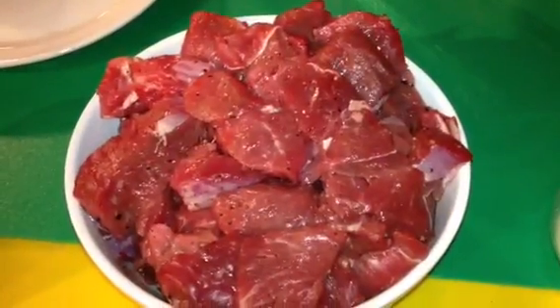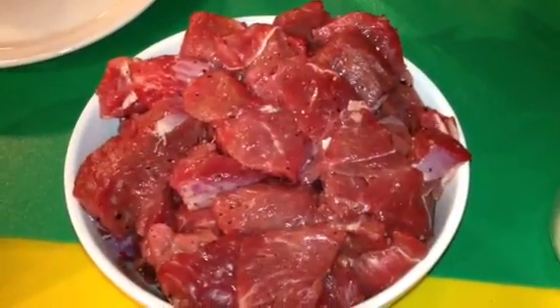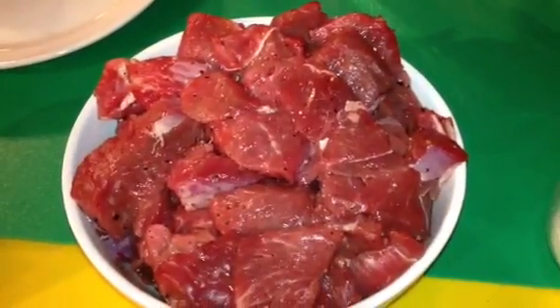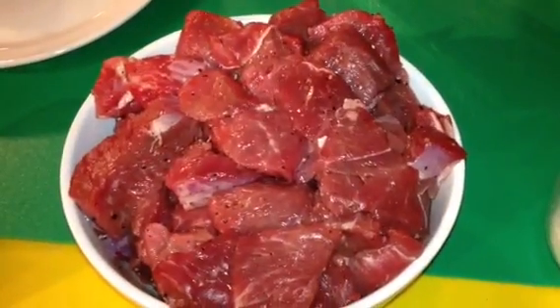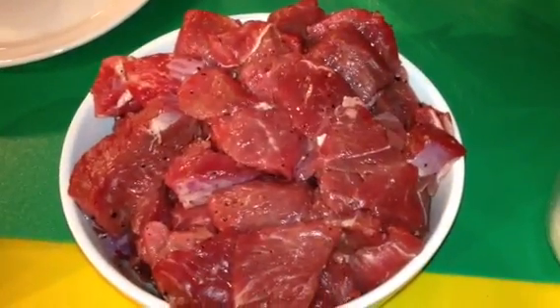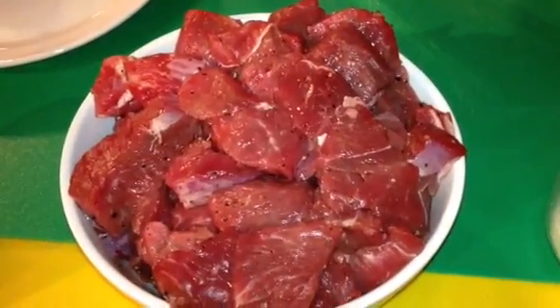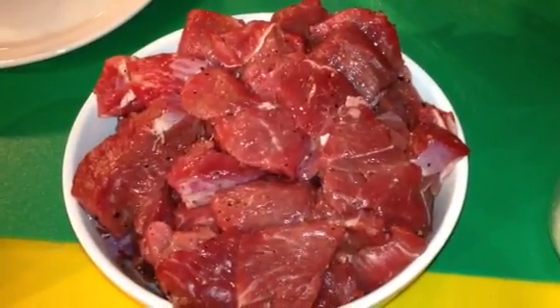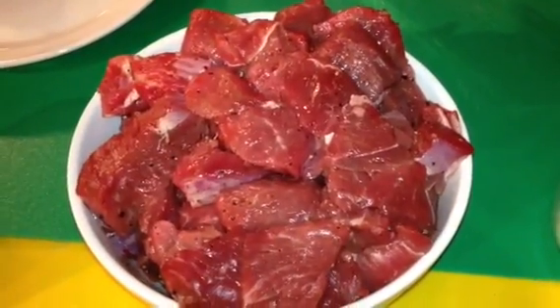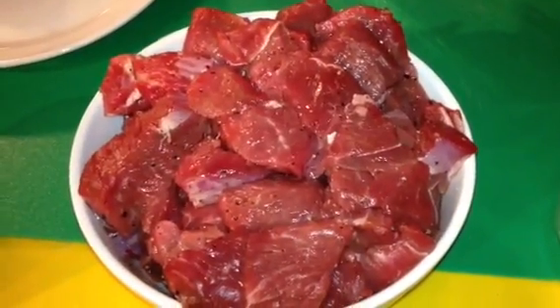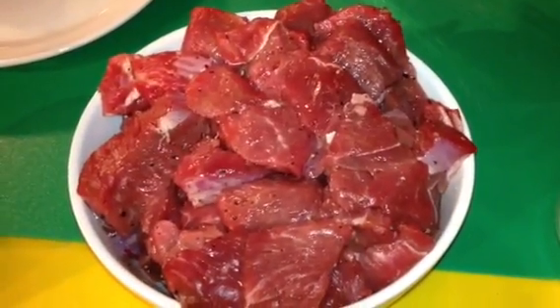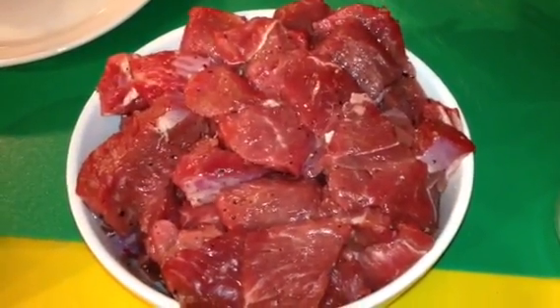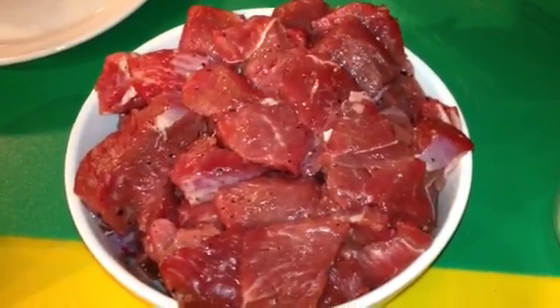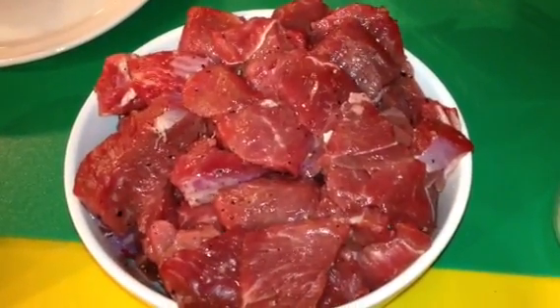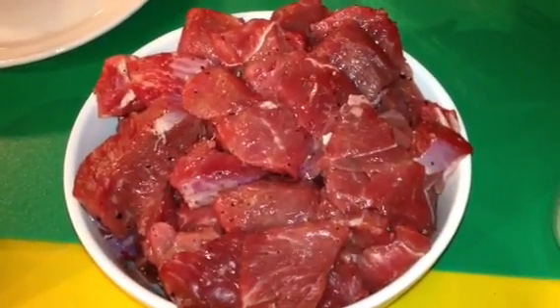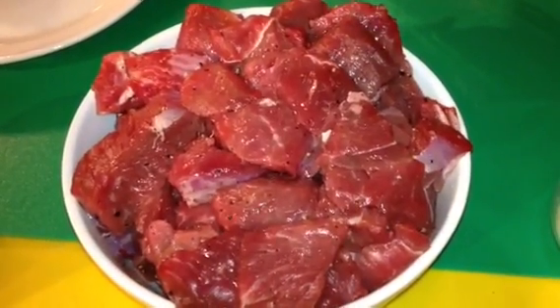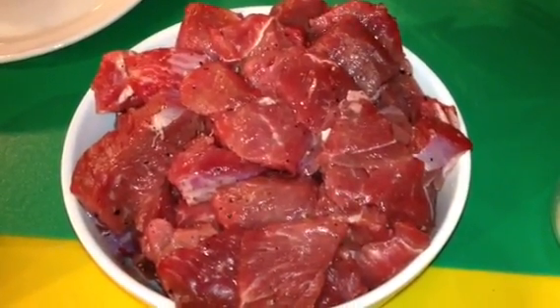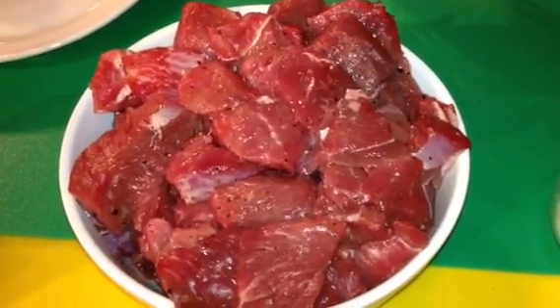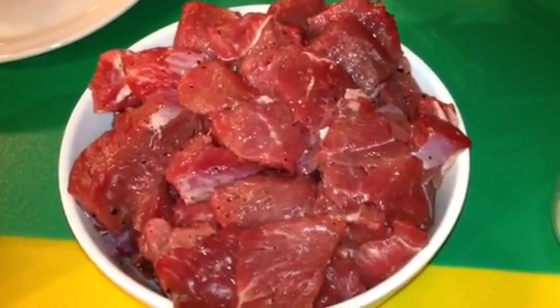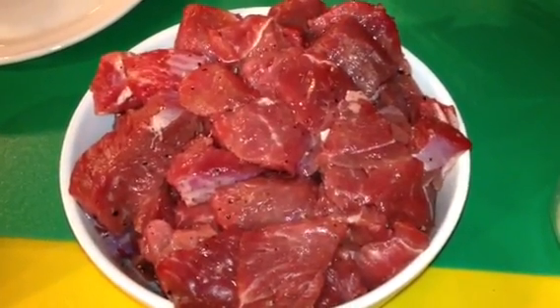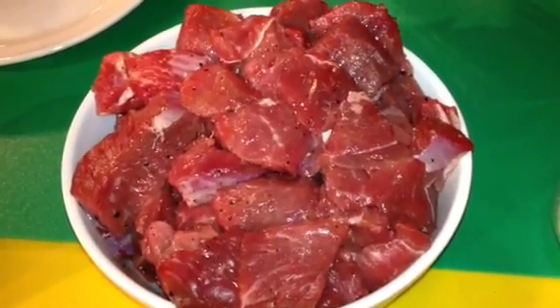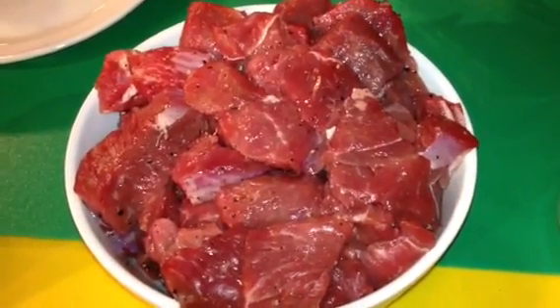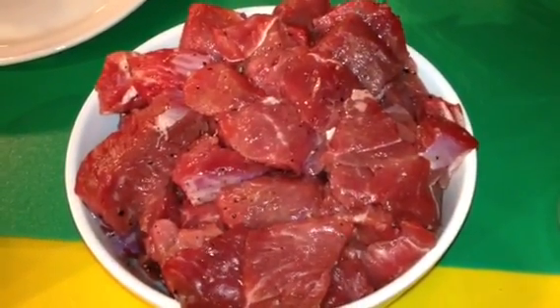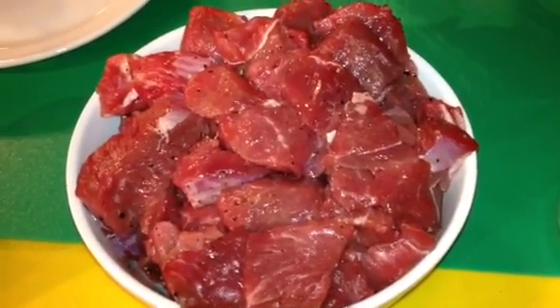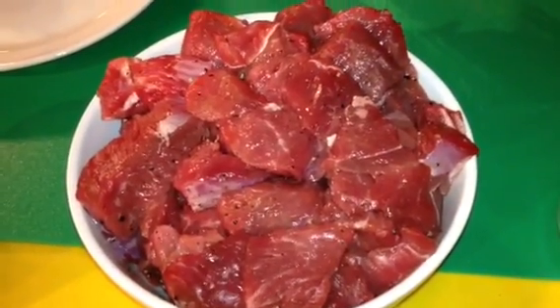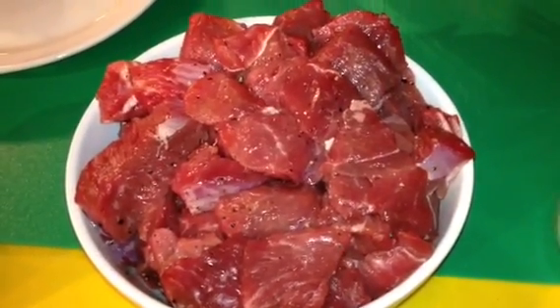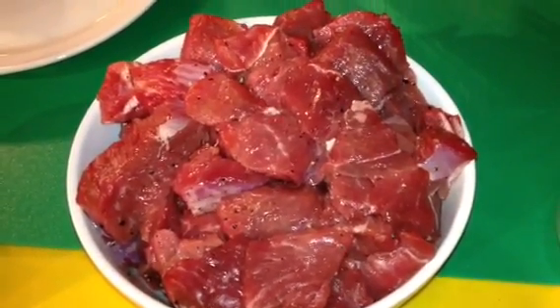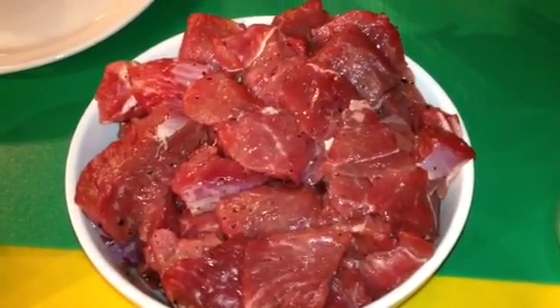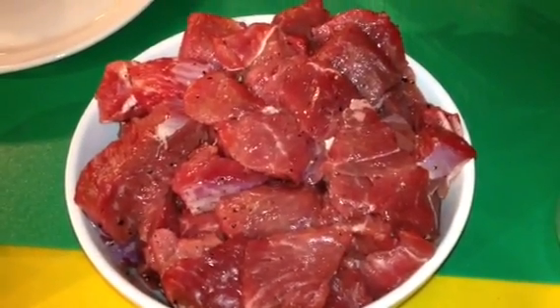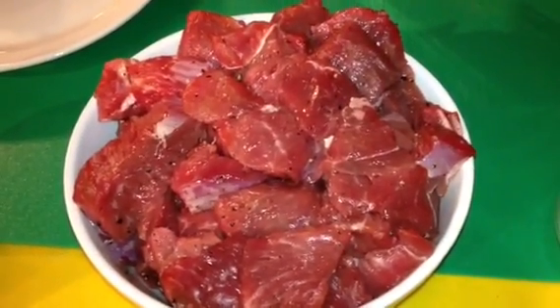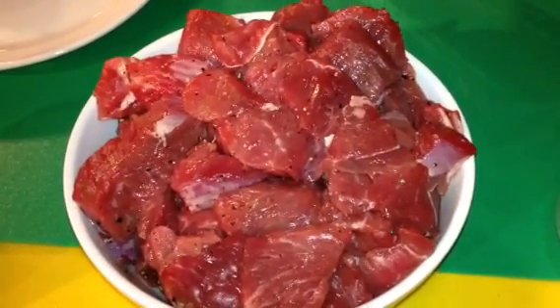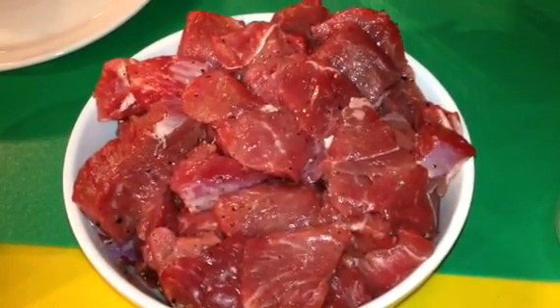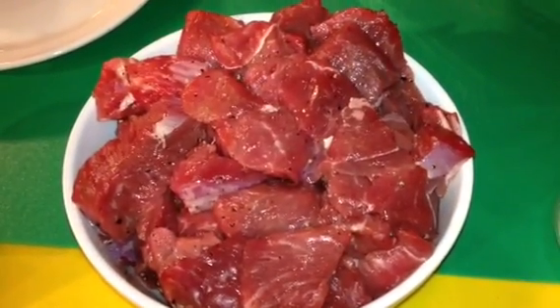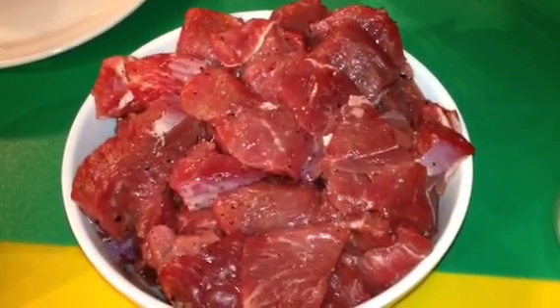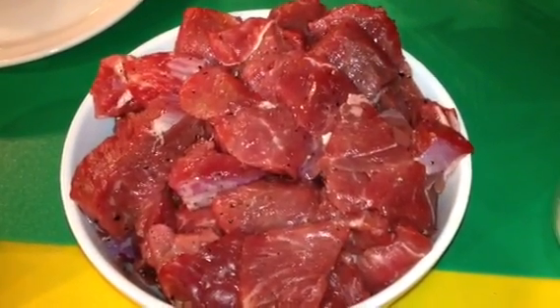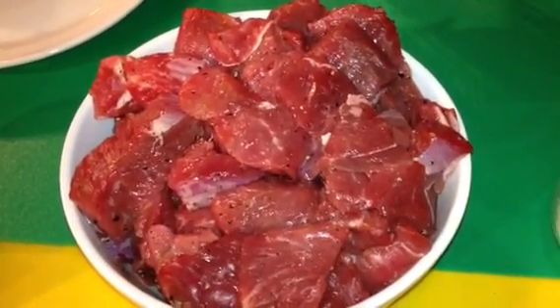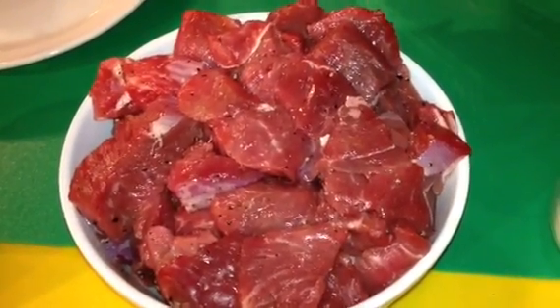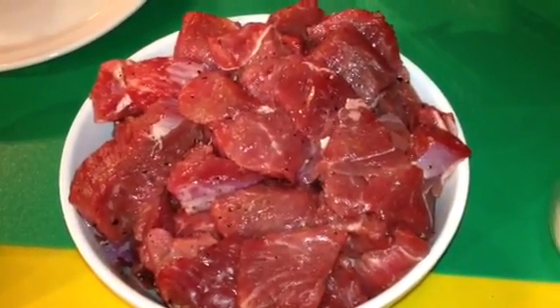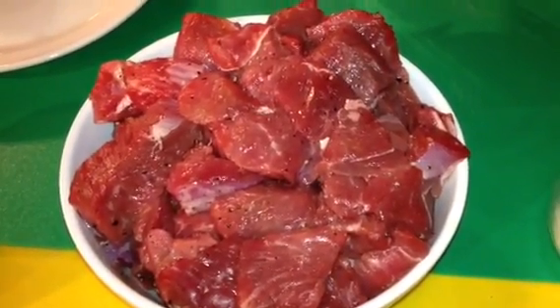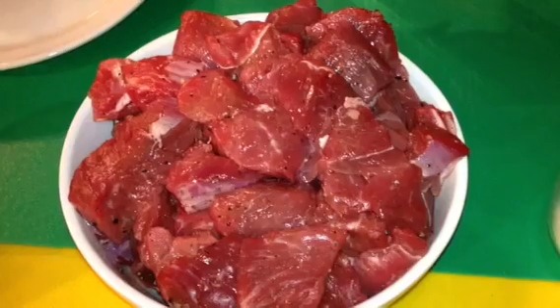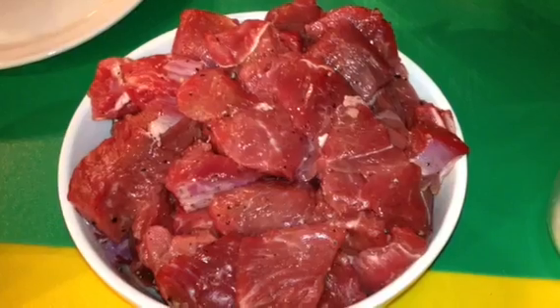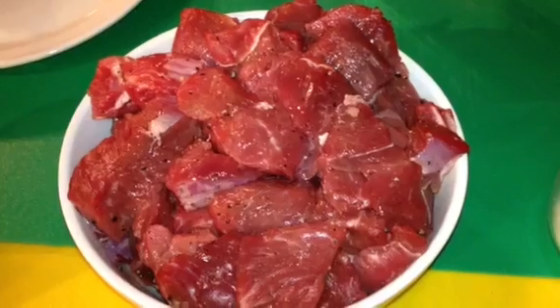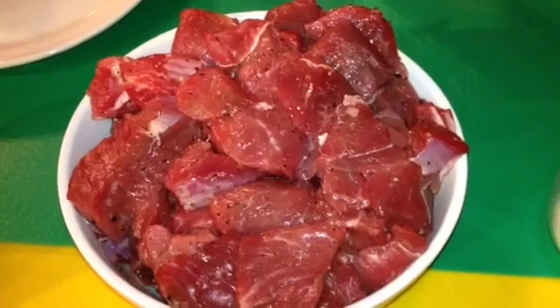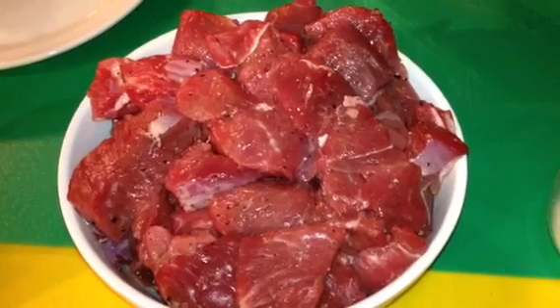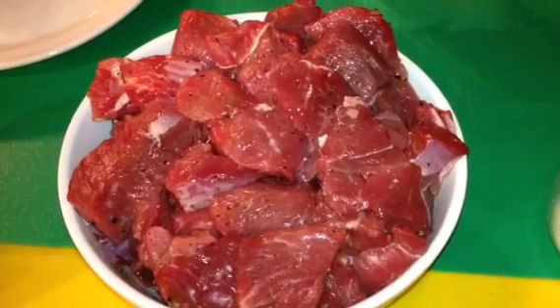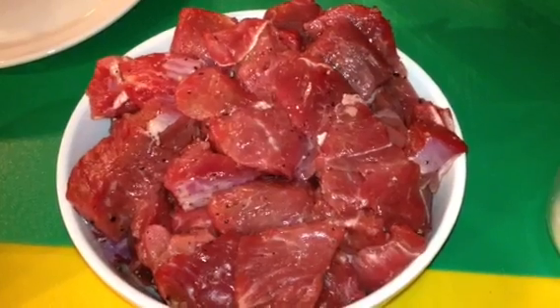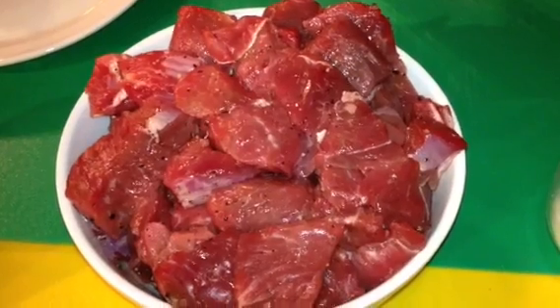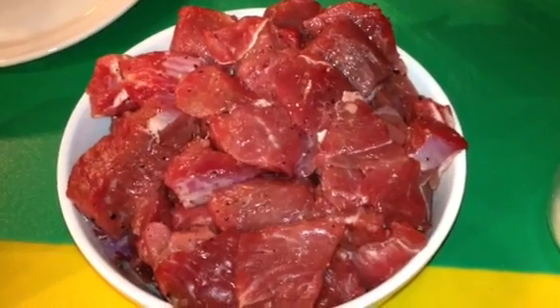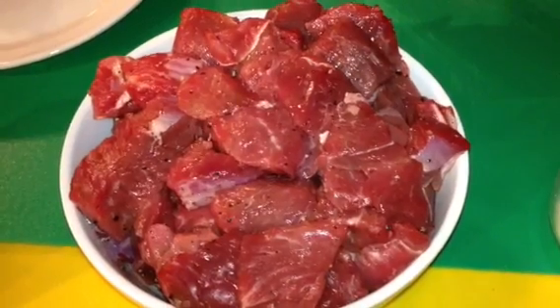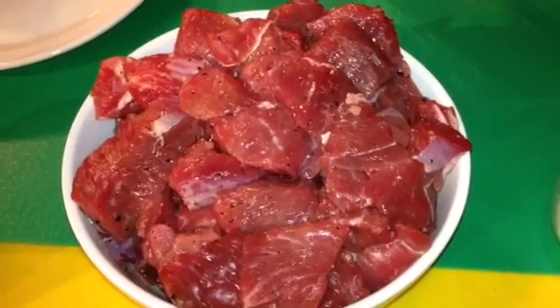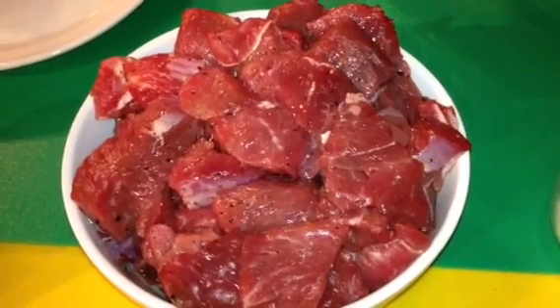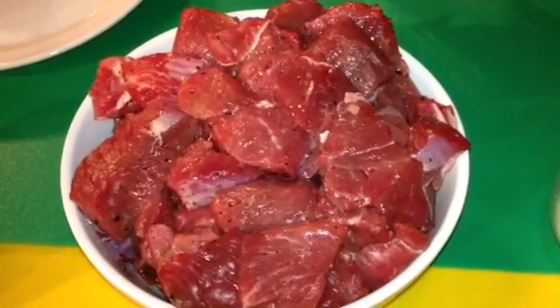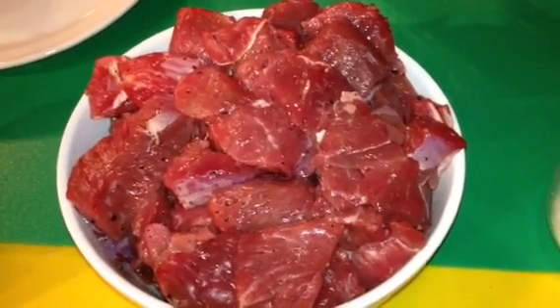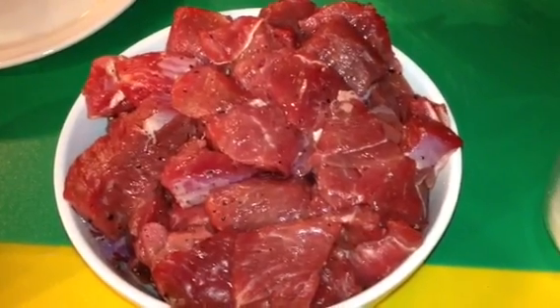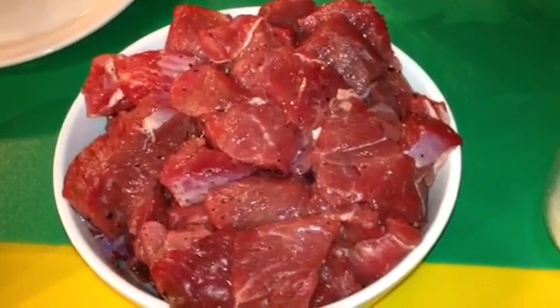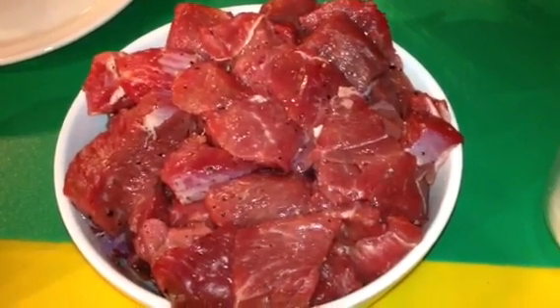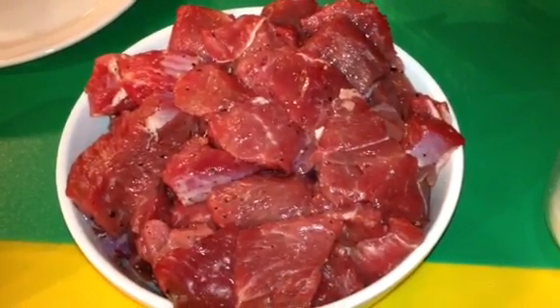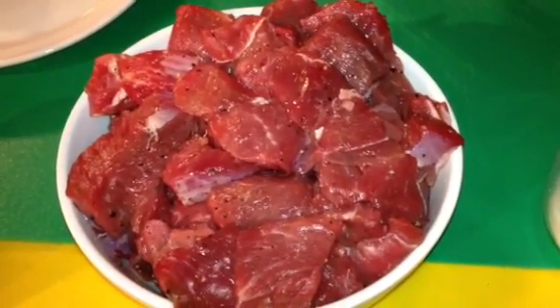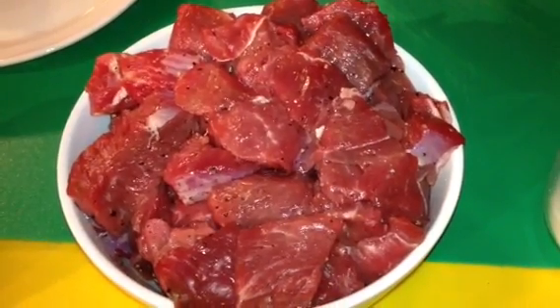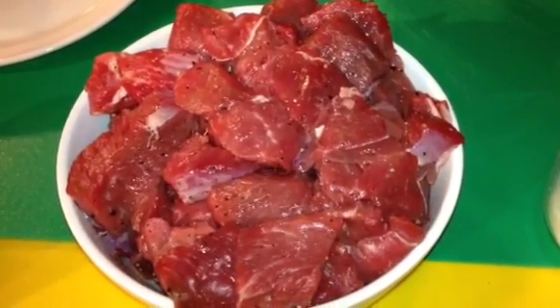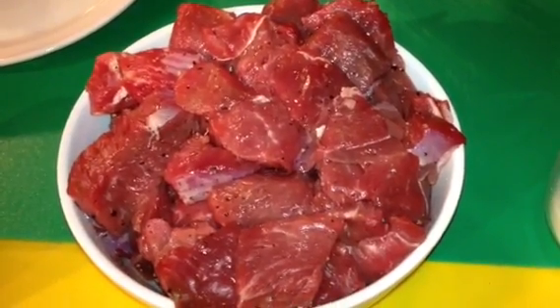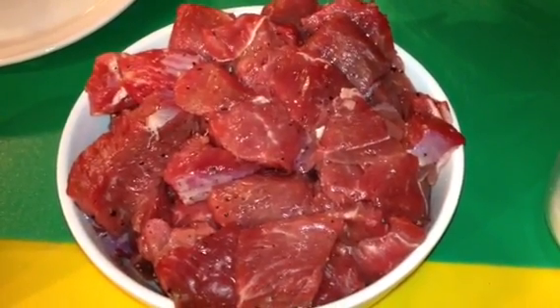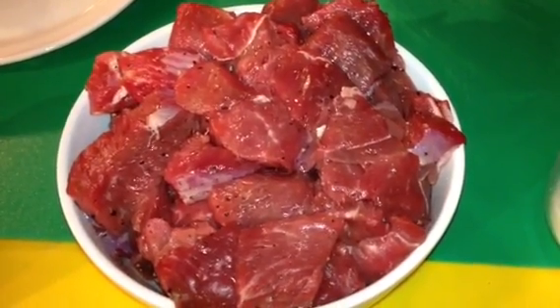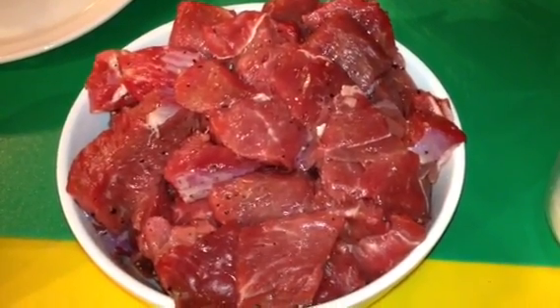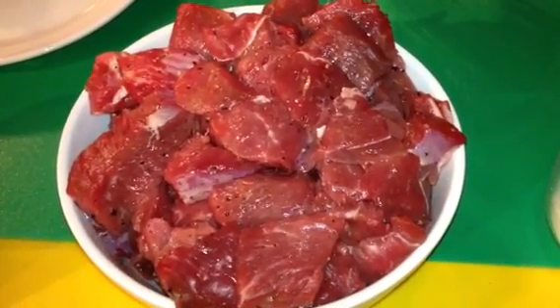Today we'll be making lamb stew. To make lamb stew, you're going to be needing two and a half pounds of lamb.